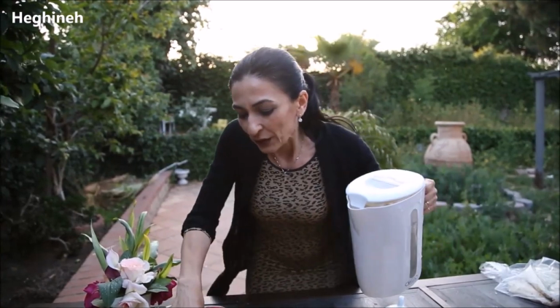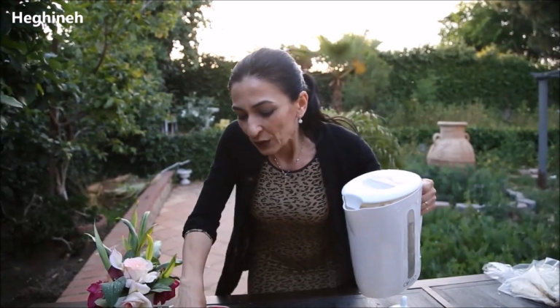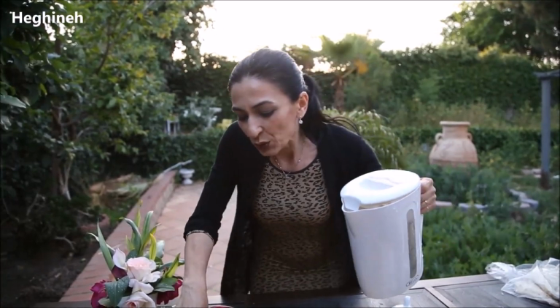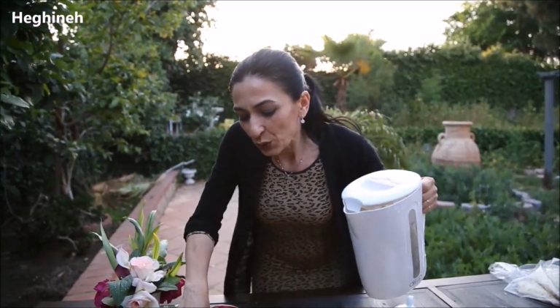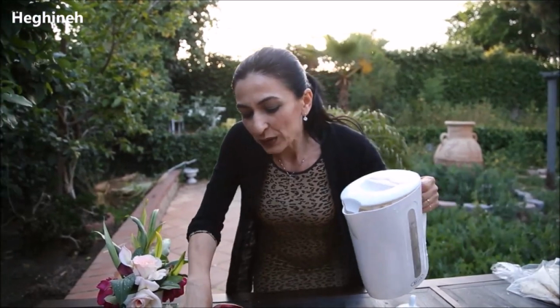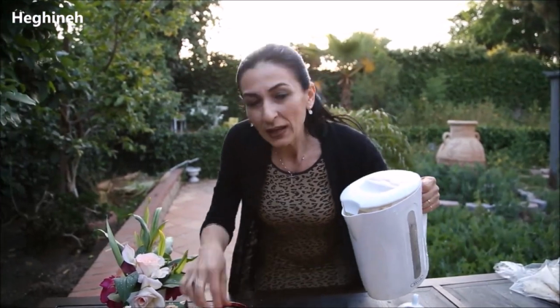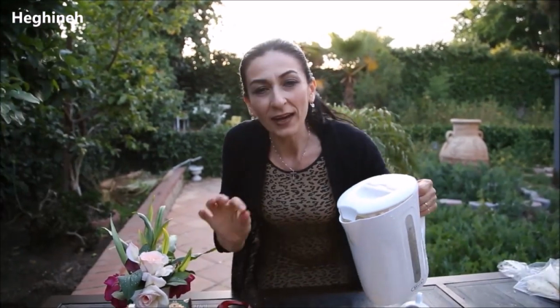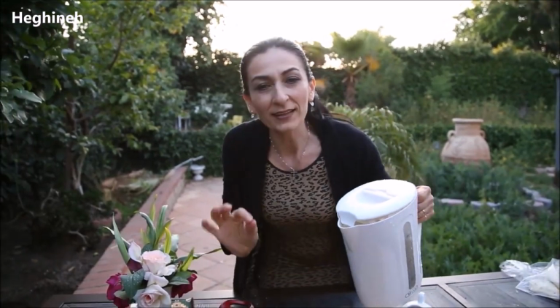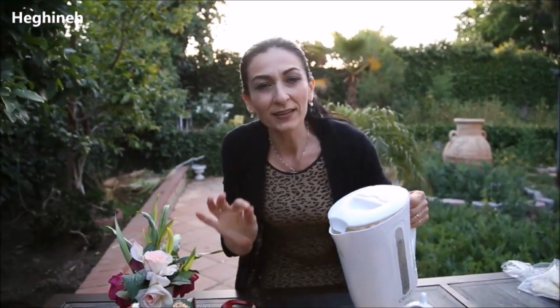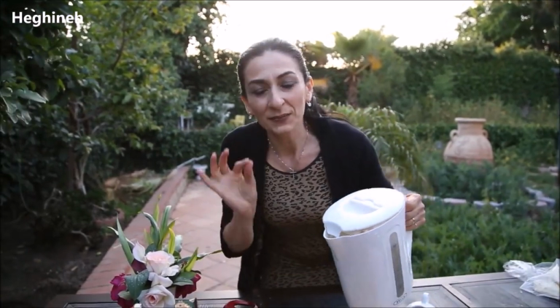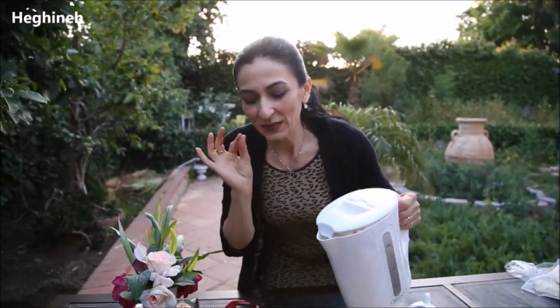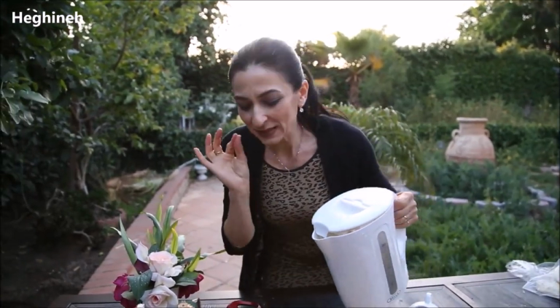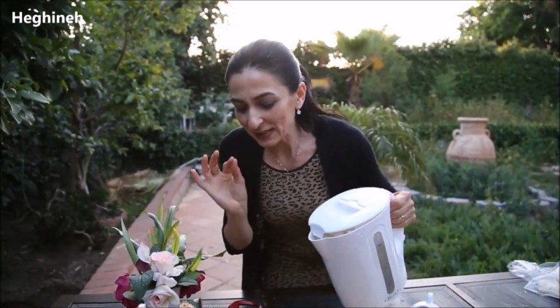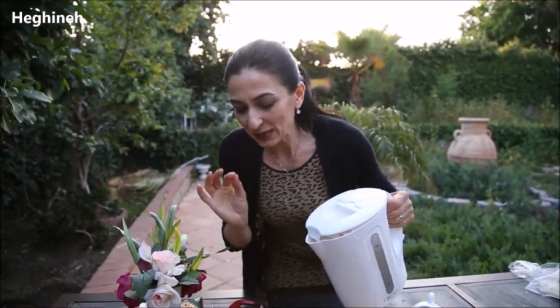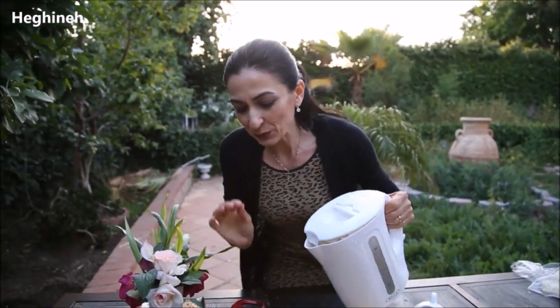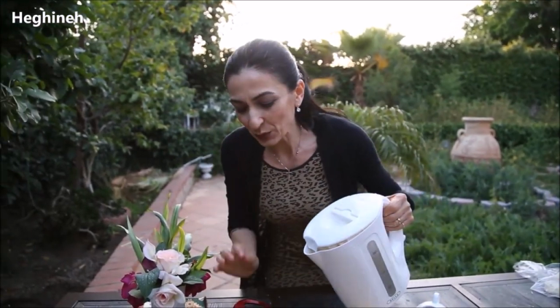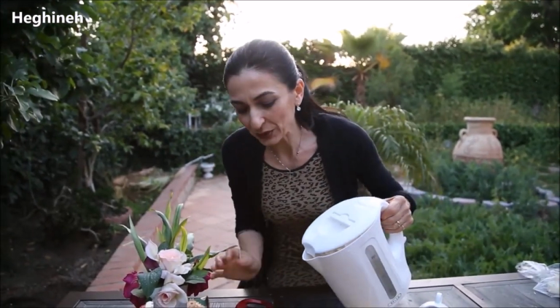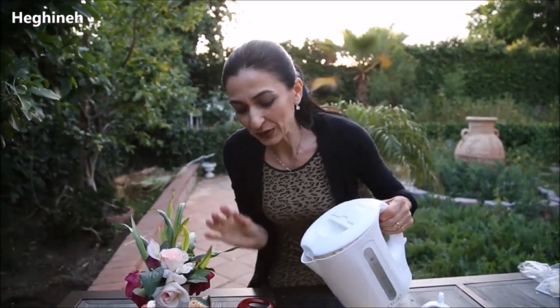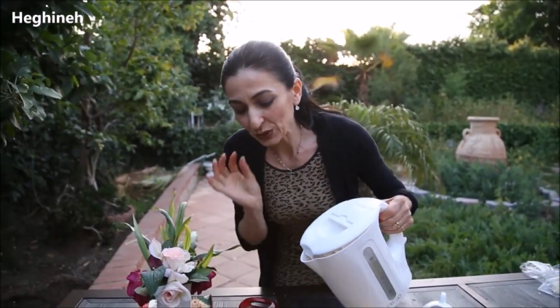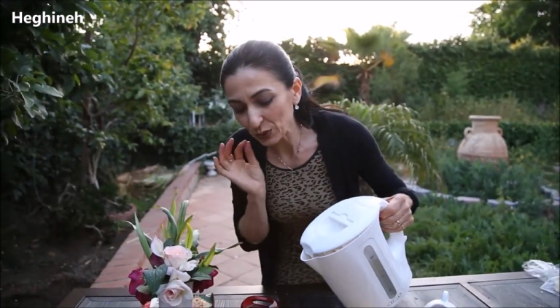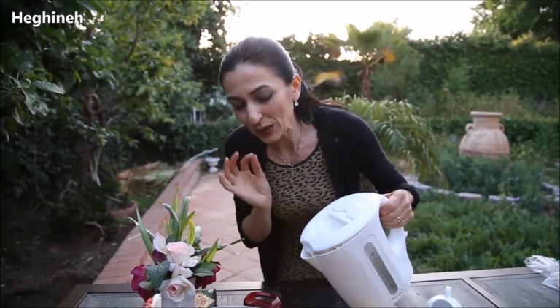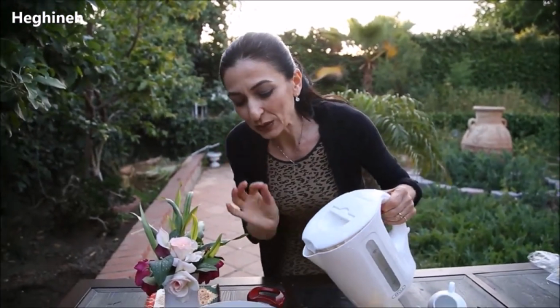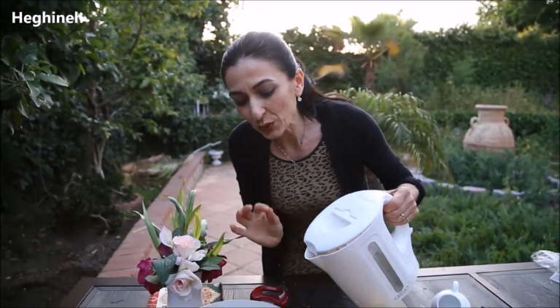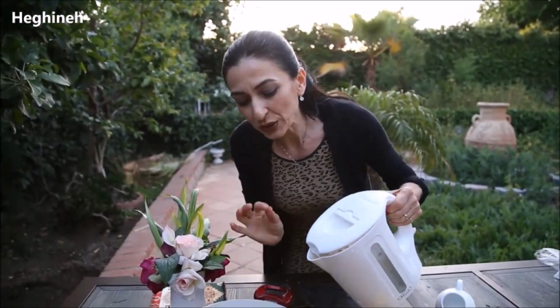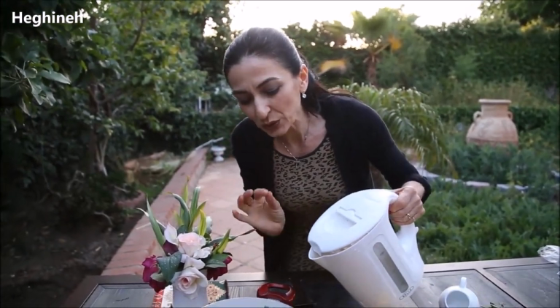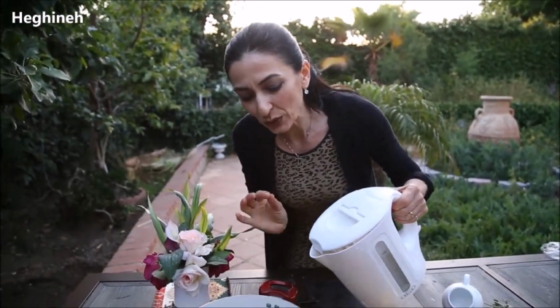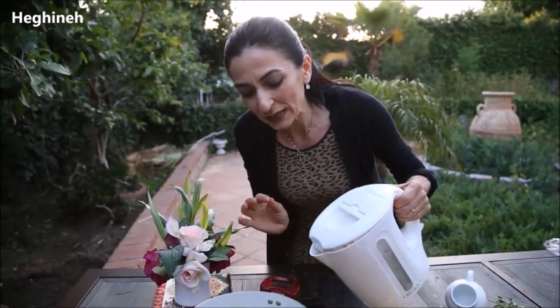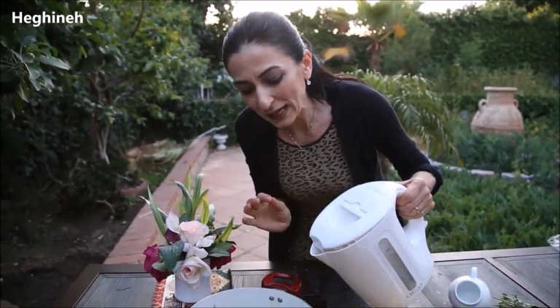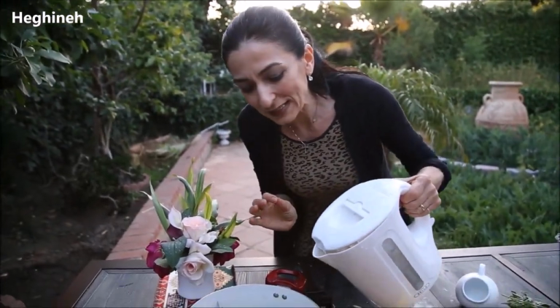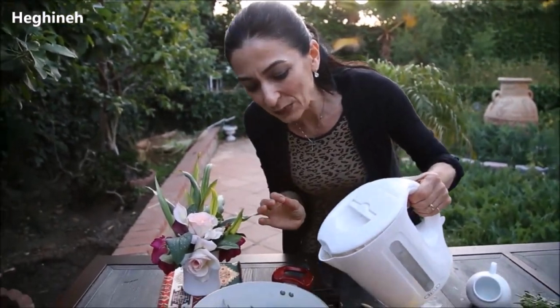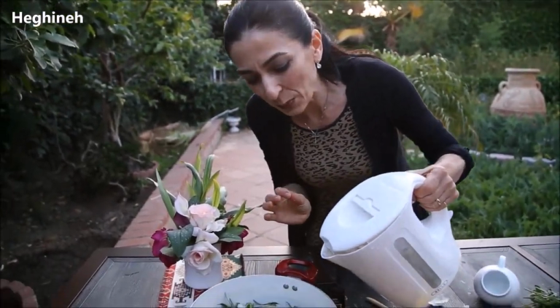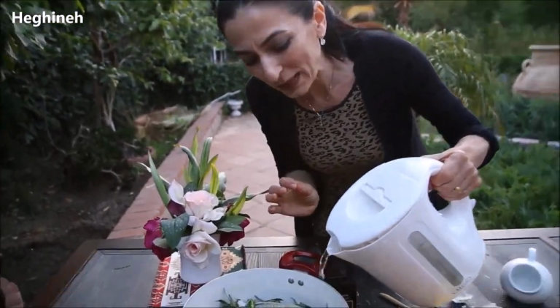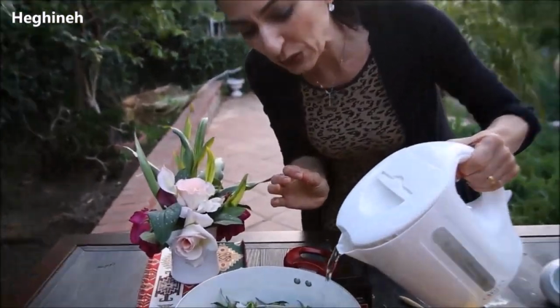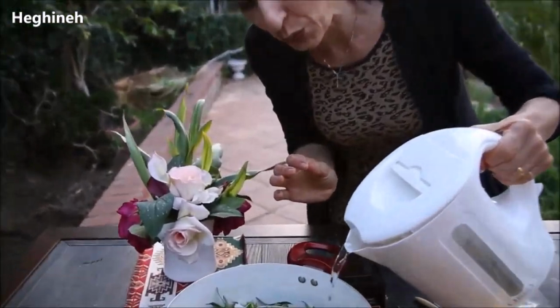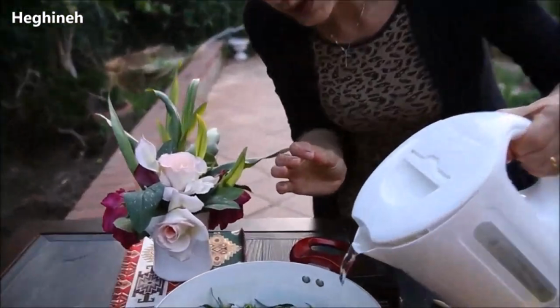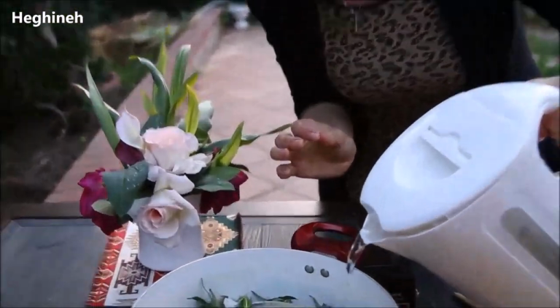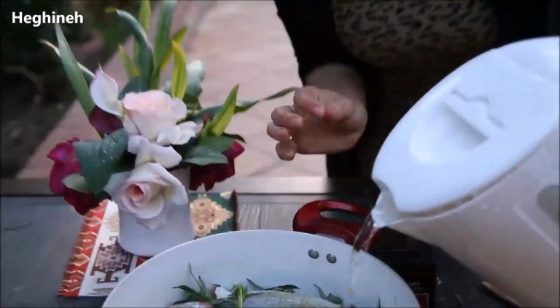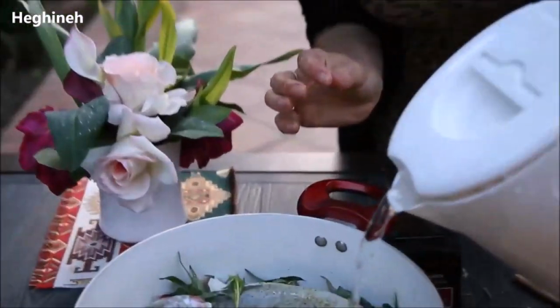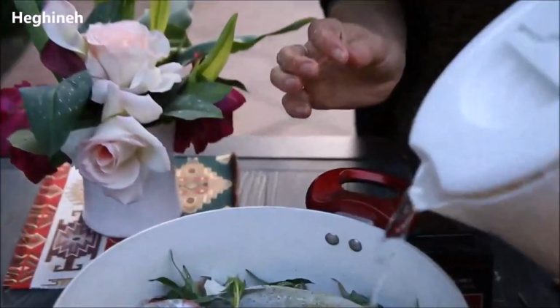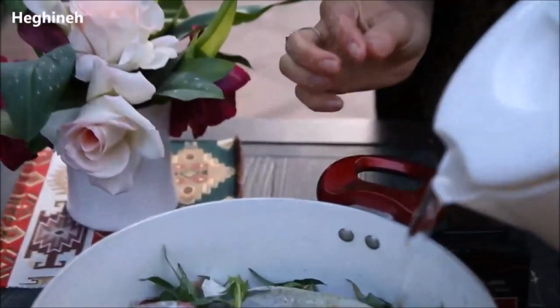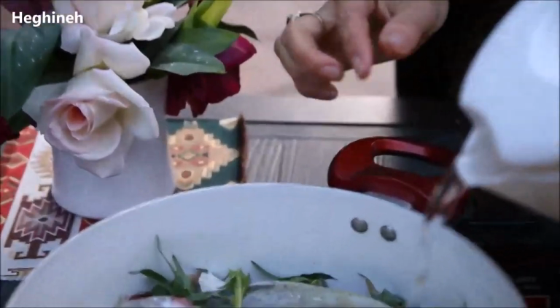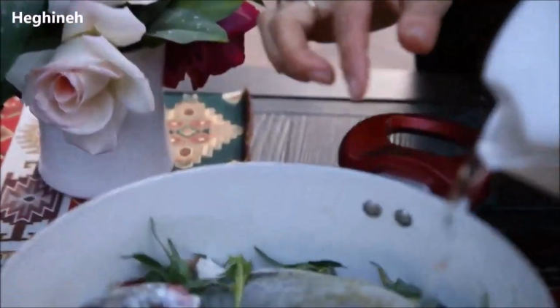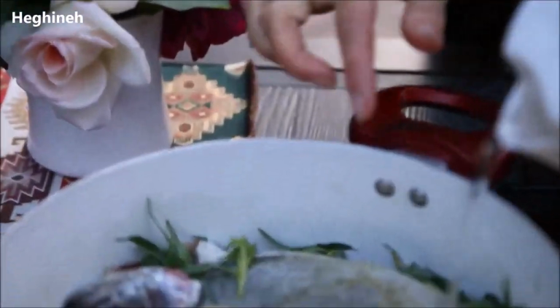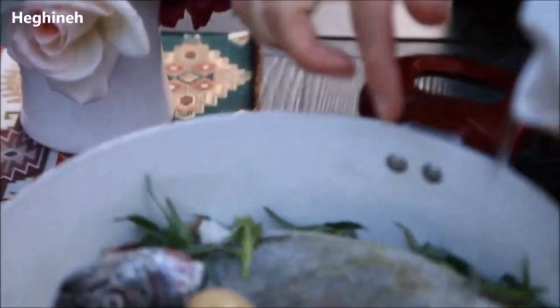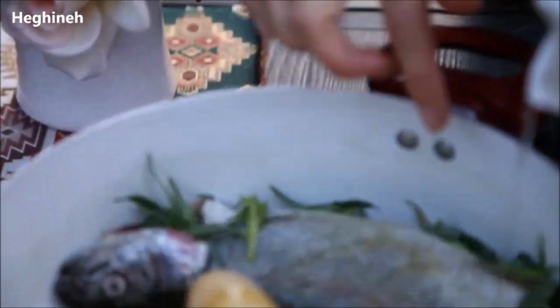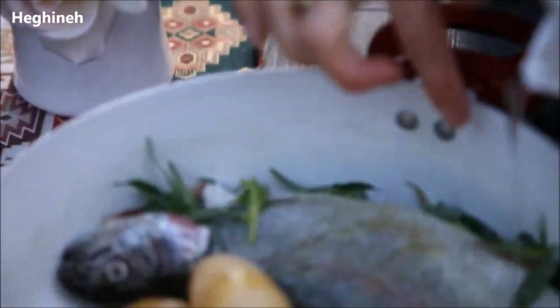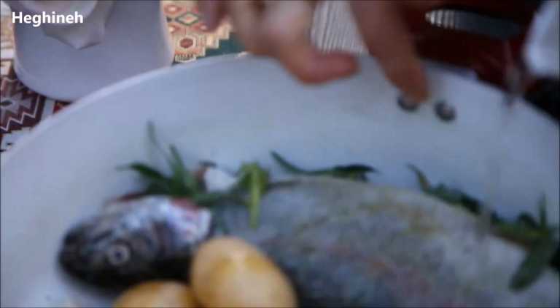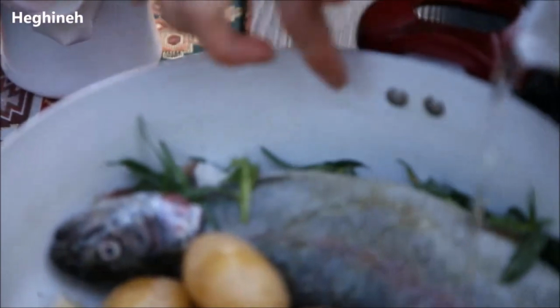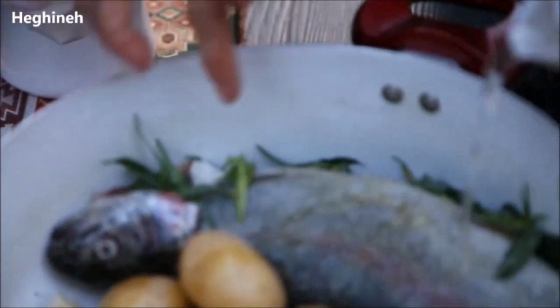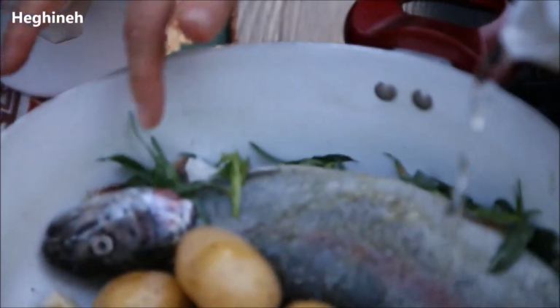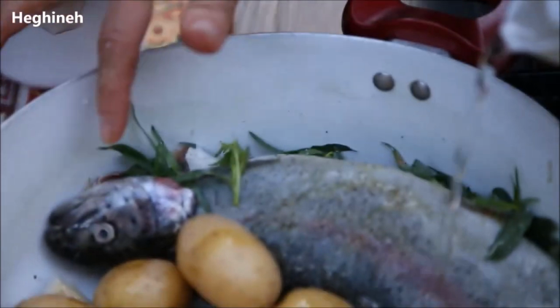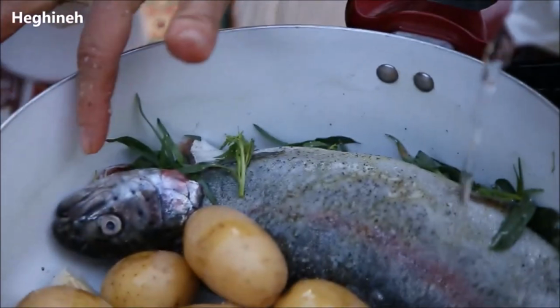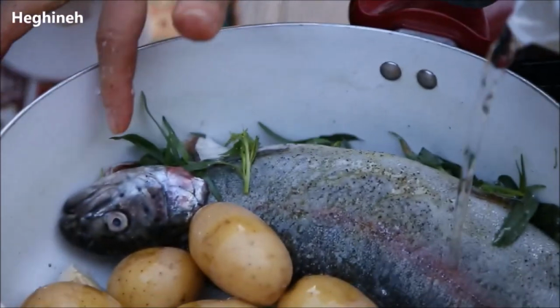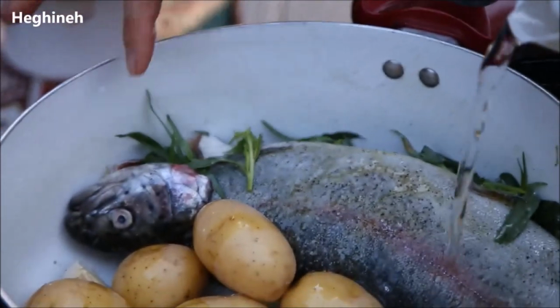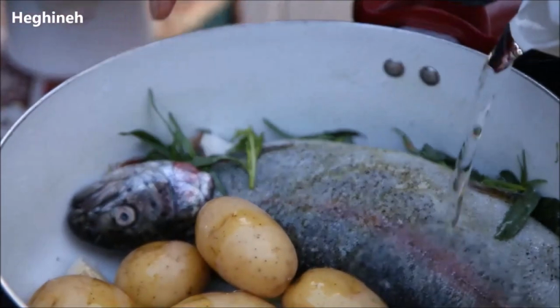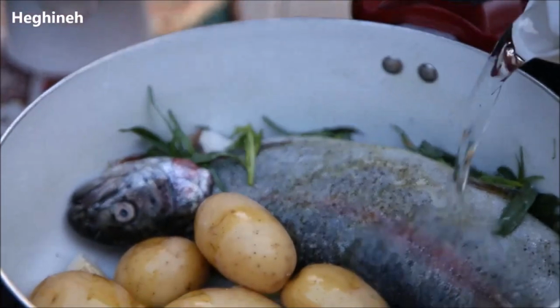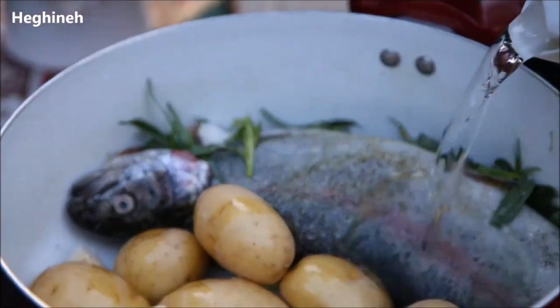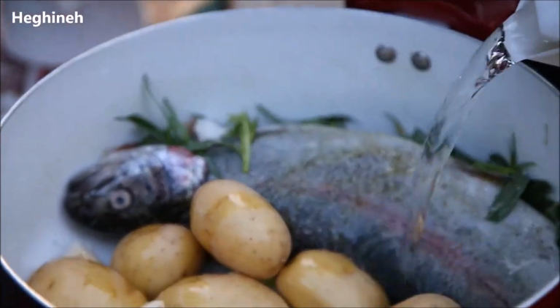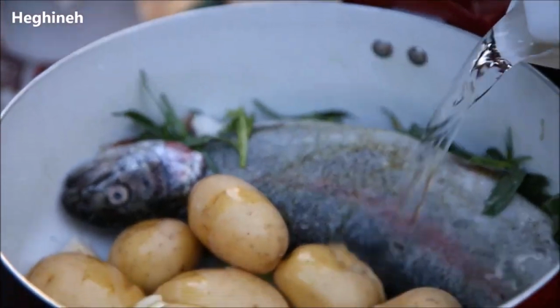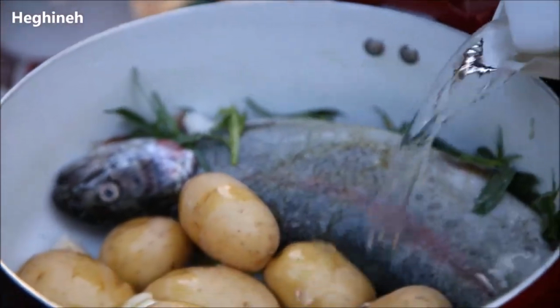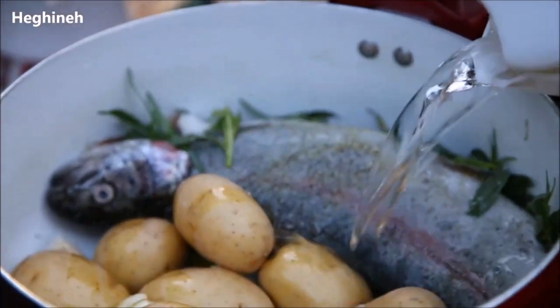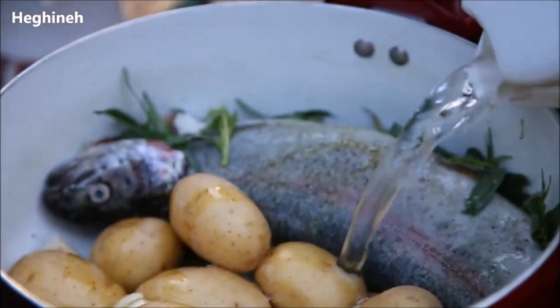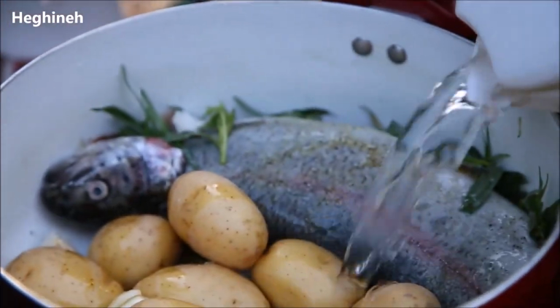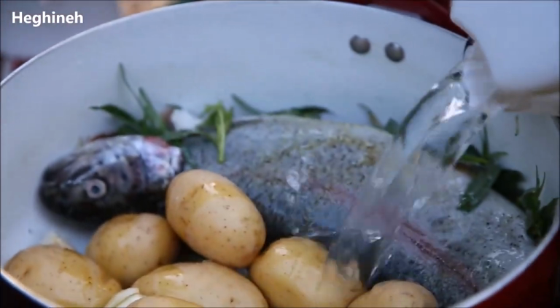You will add cold water — this is important. Add as much water as you need to slightly cover the fish.